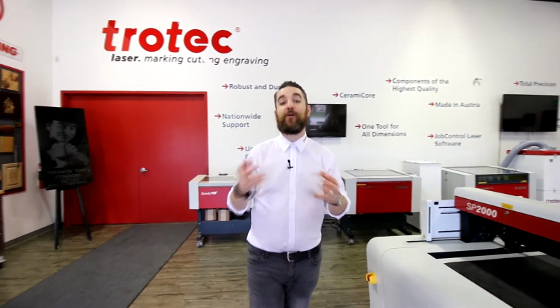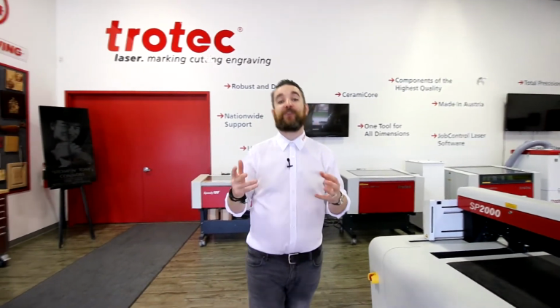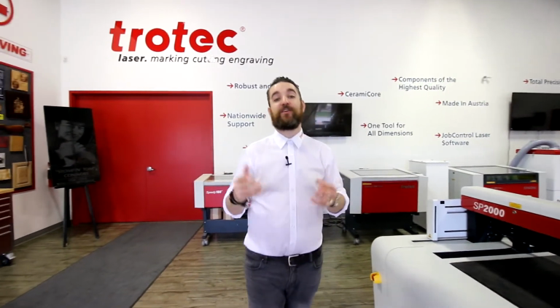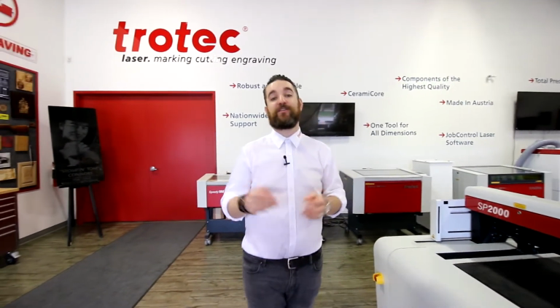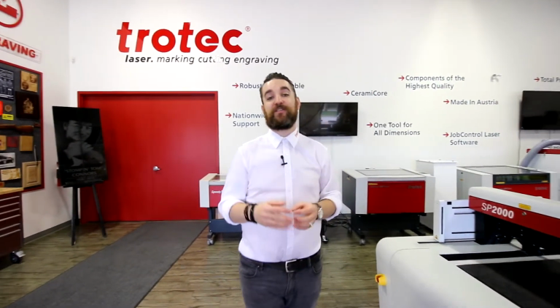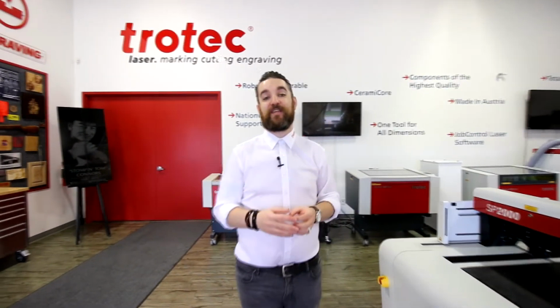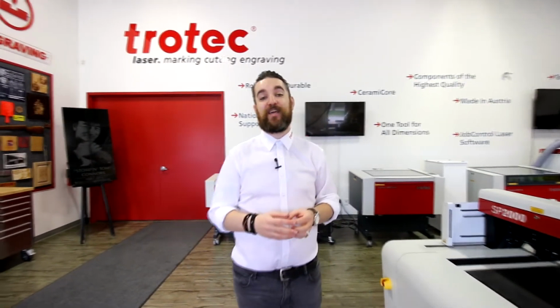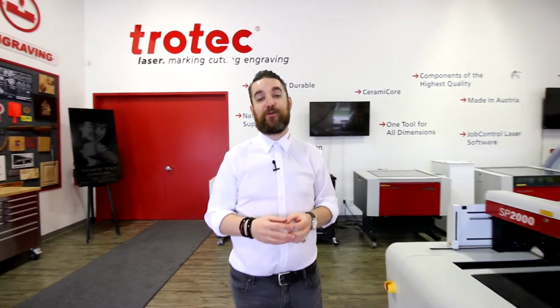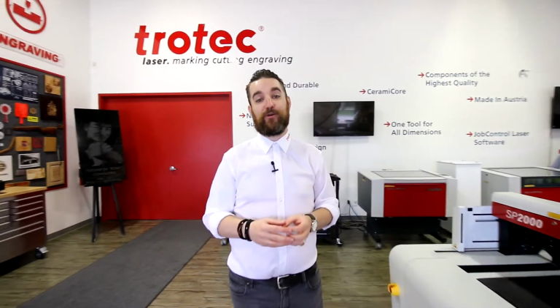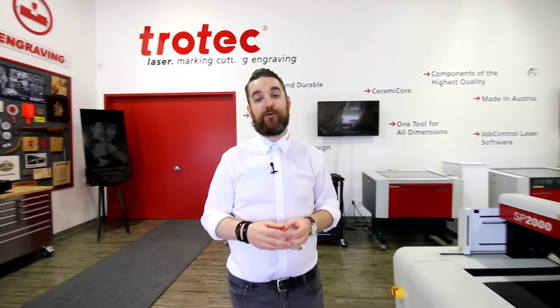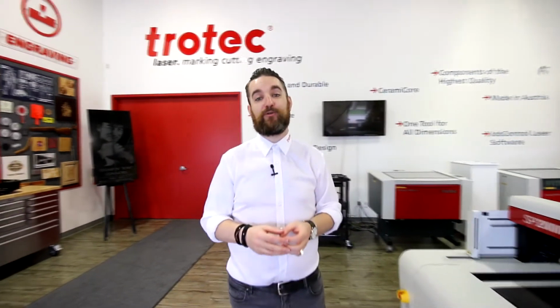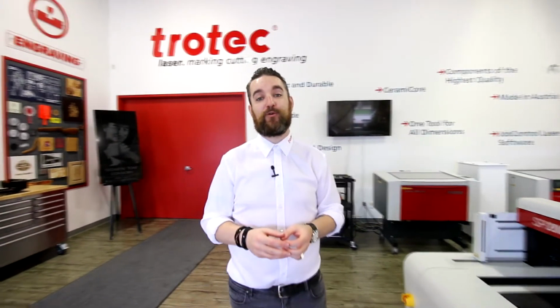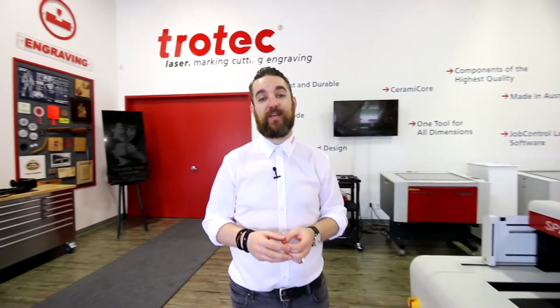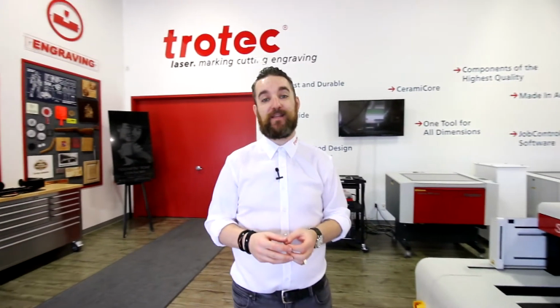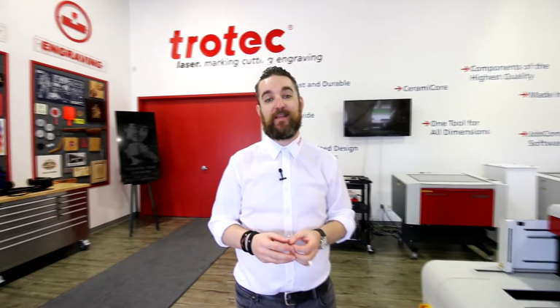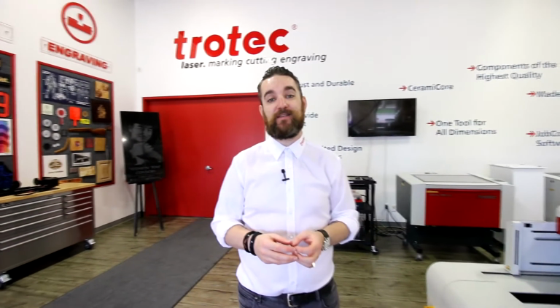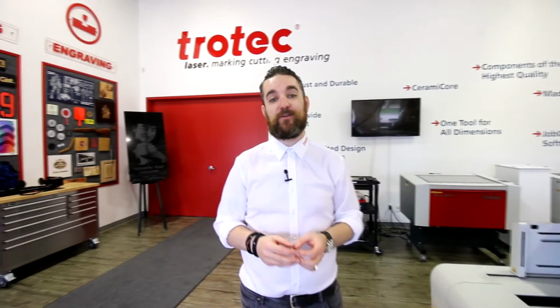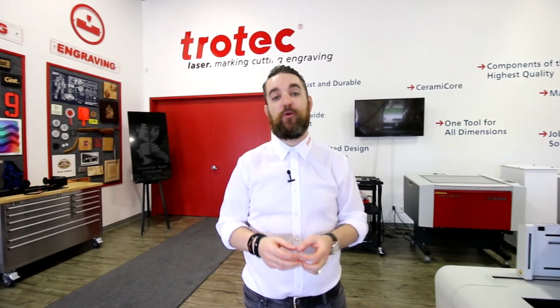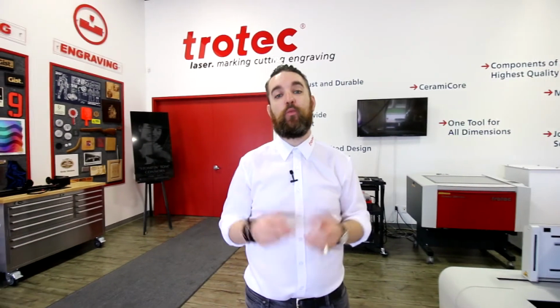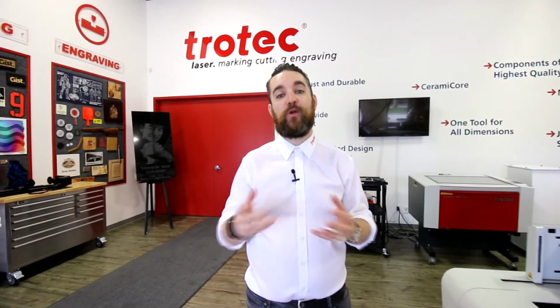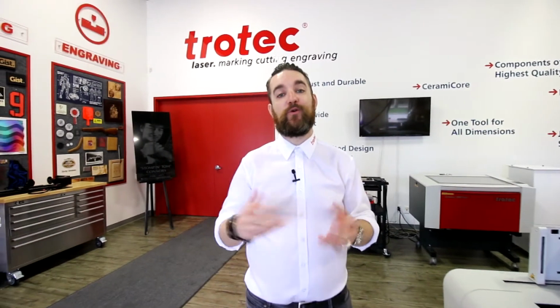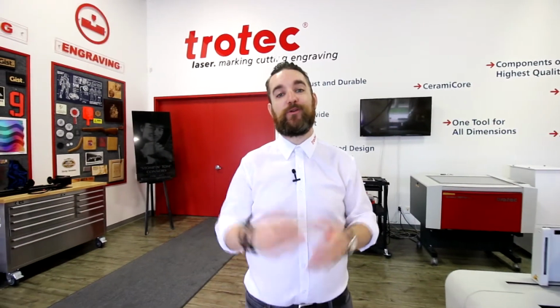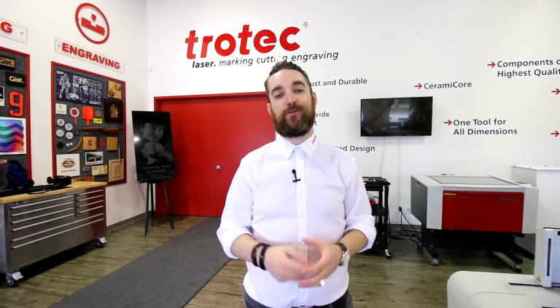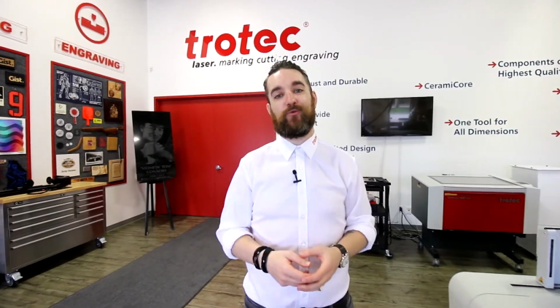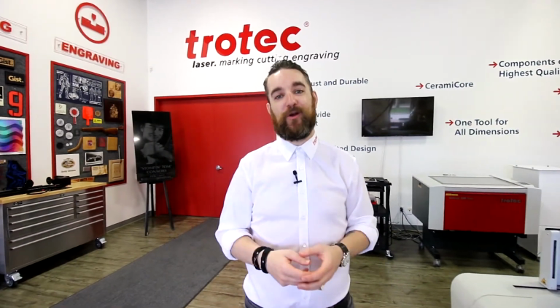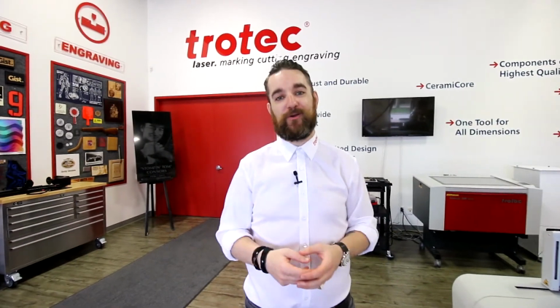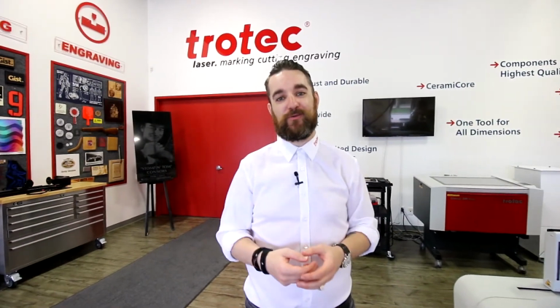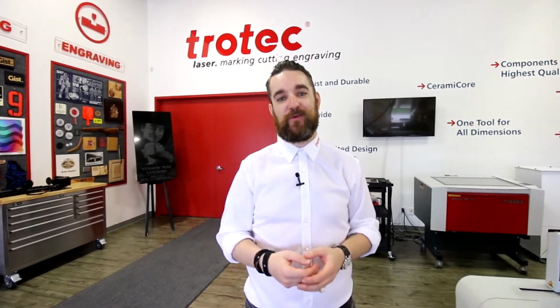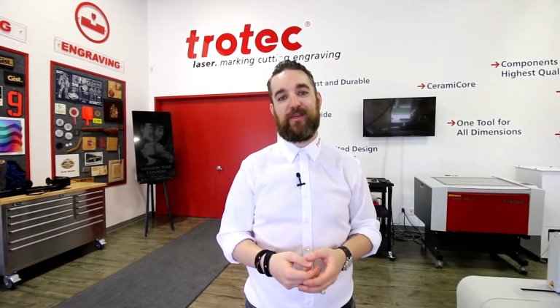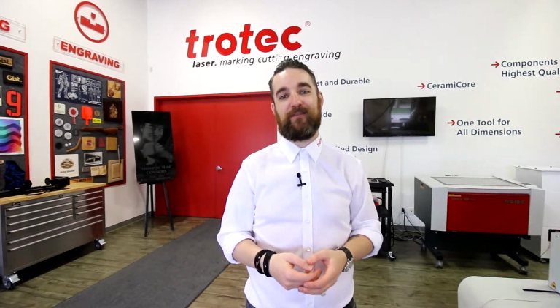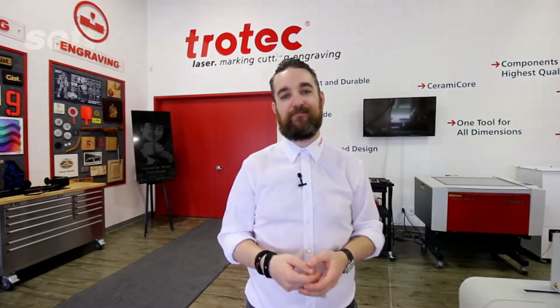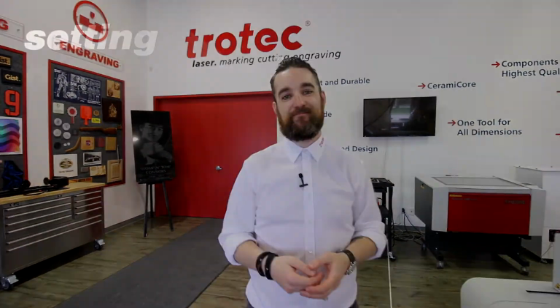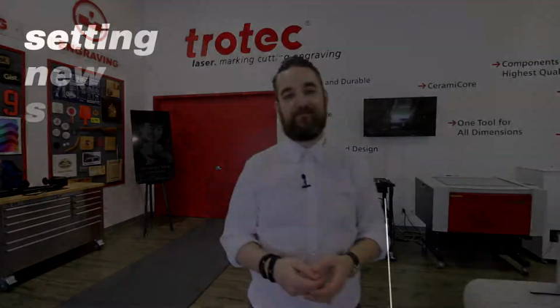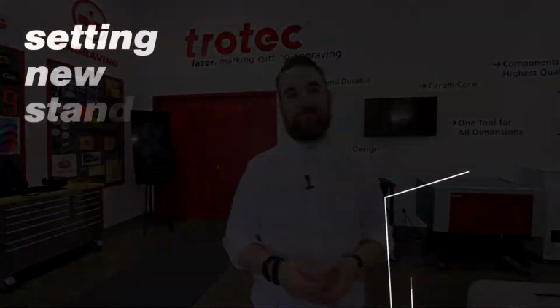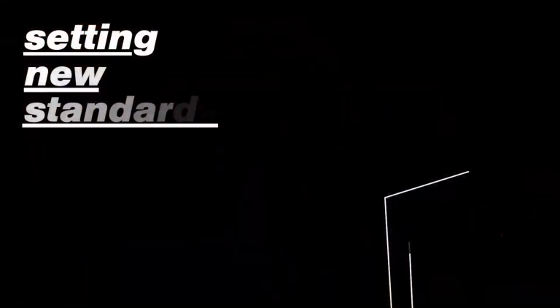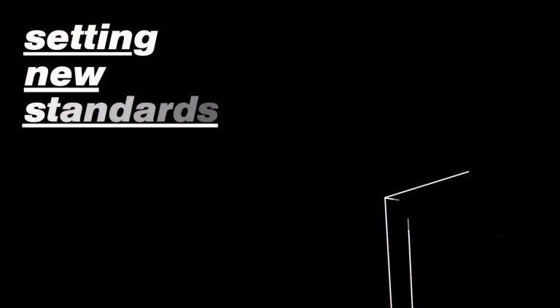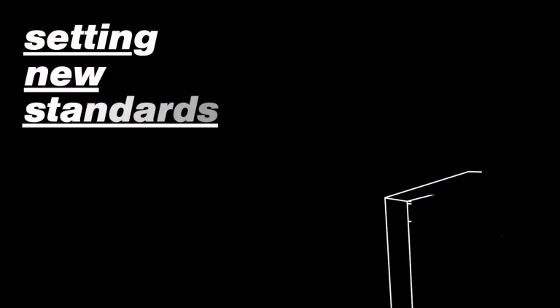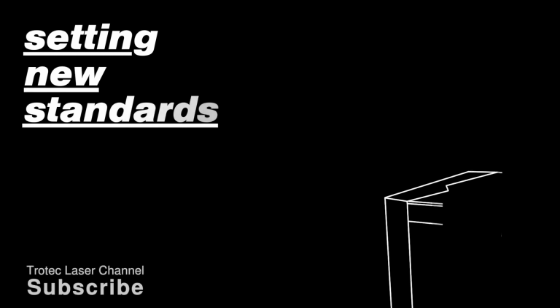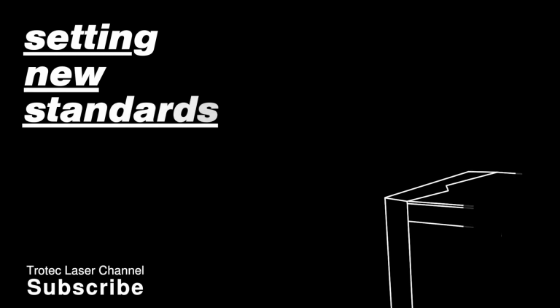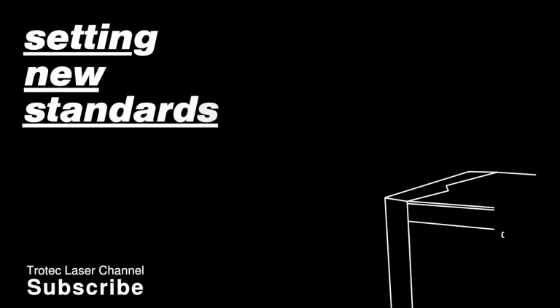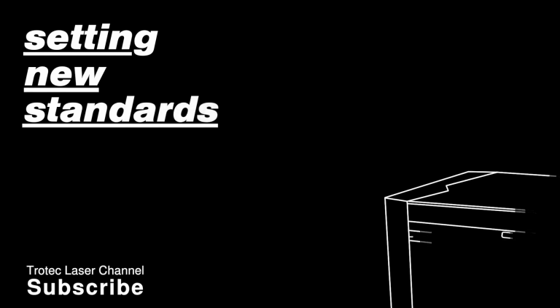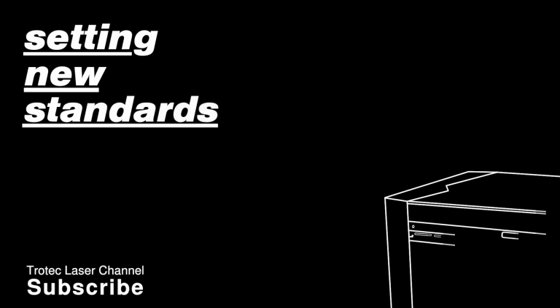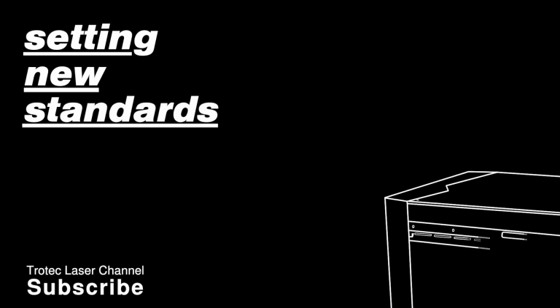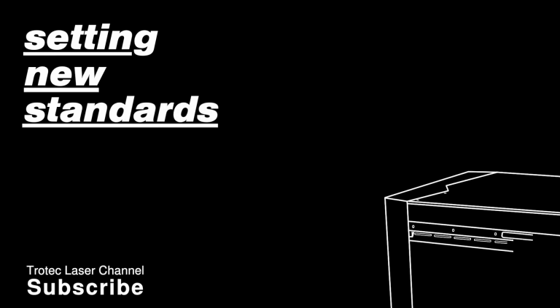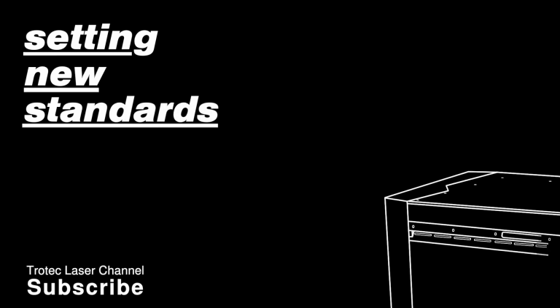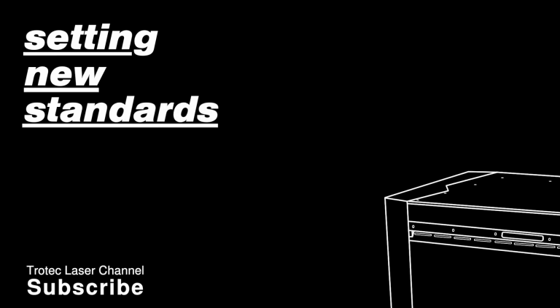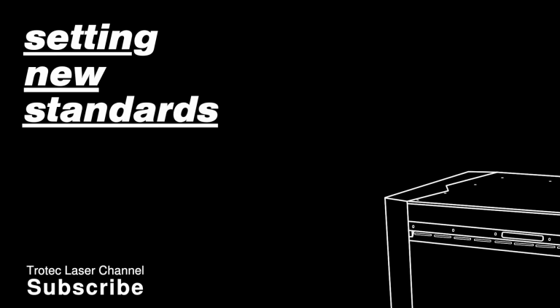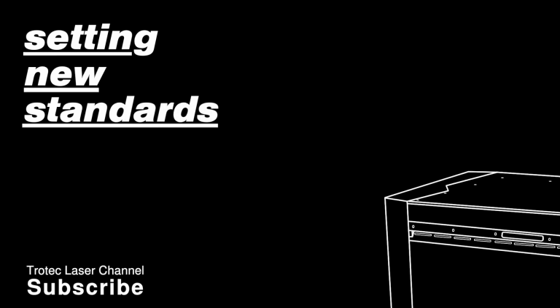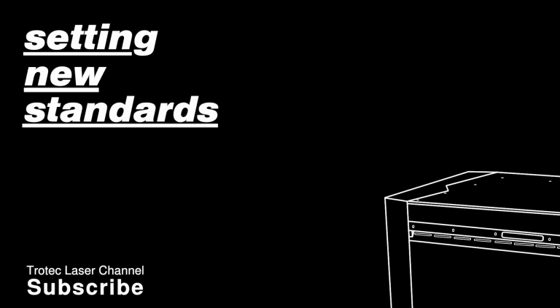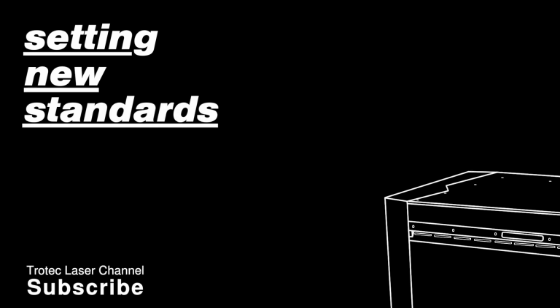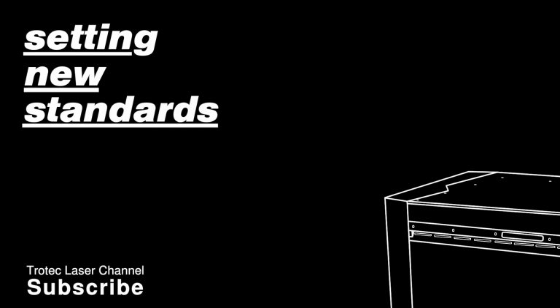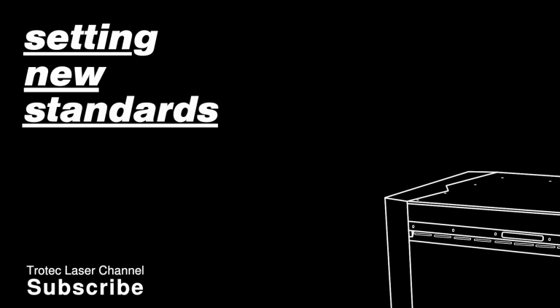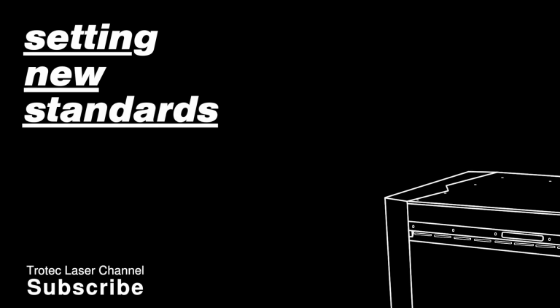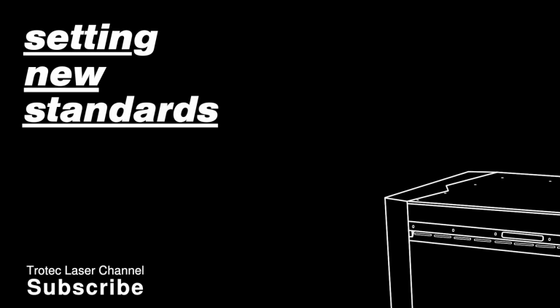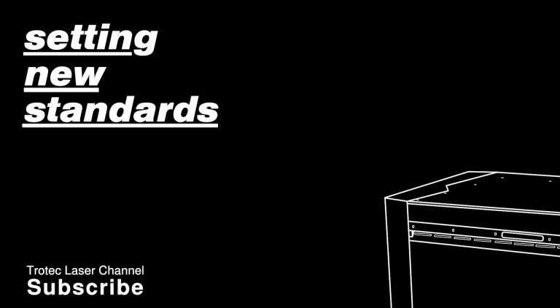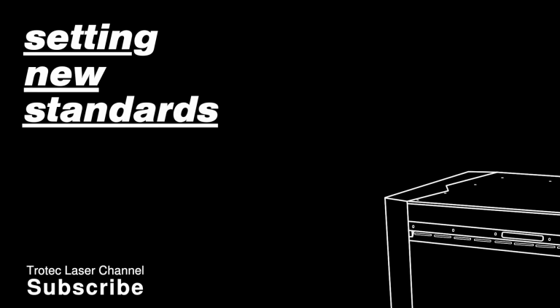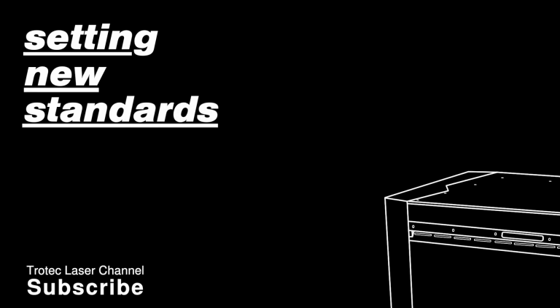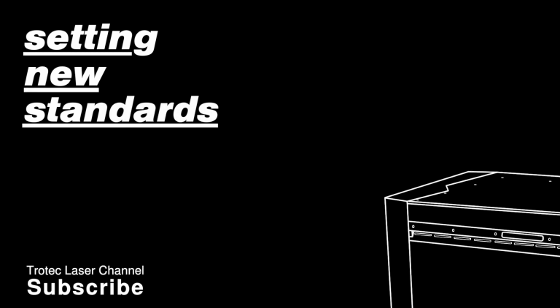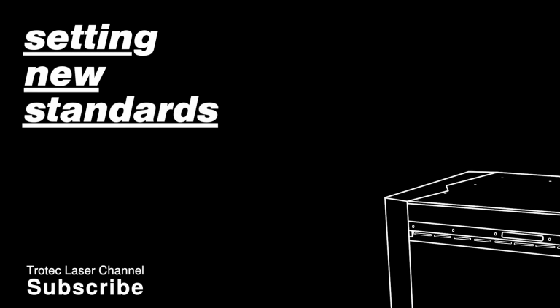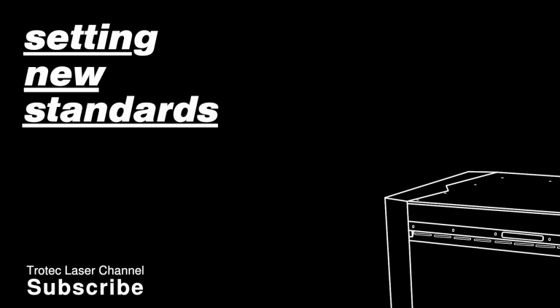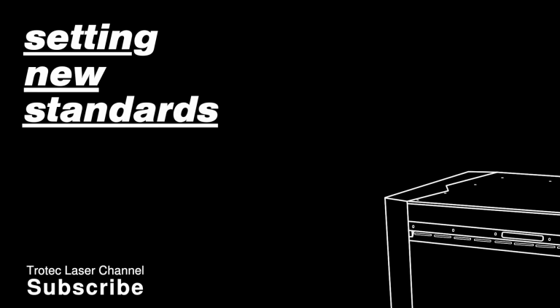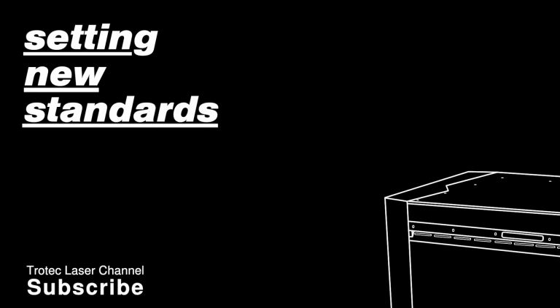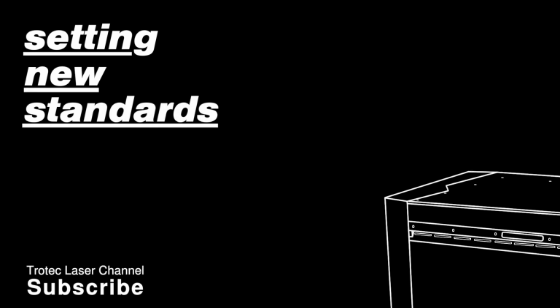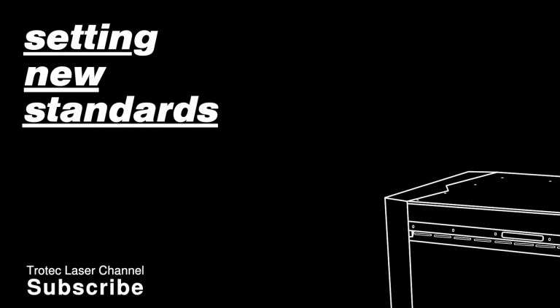Congratulations again on your new Trotec laser — we know you'll do wonders with it. Thank you and bye!